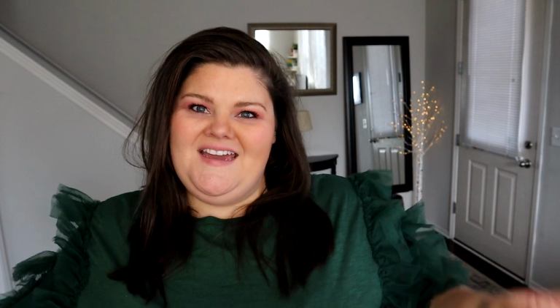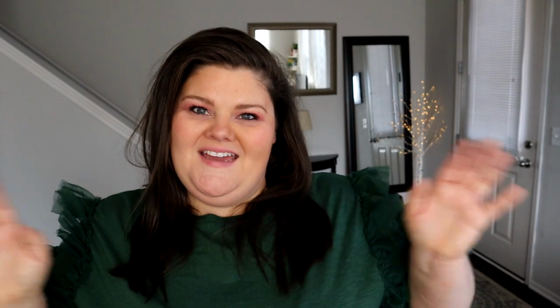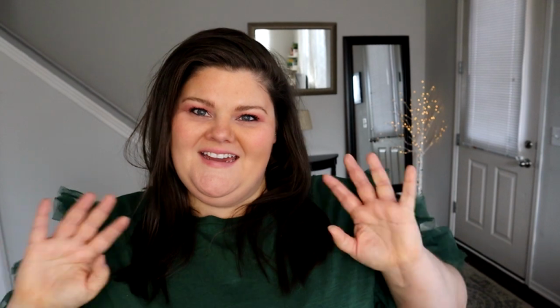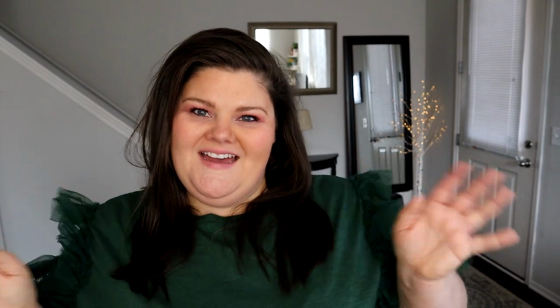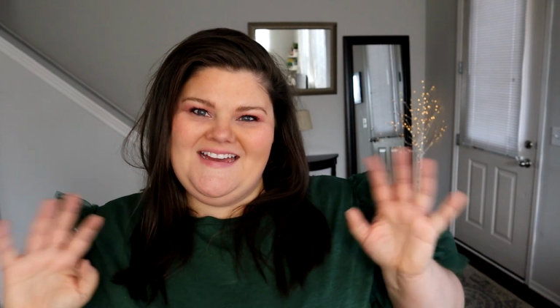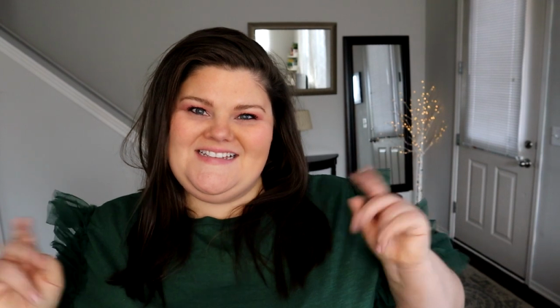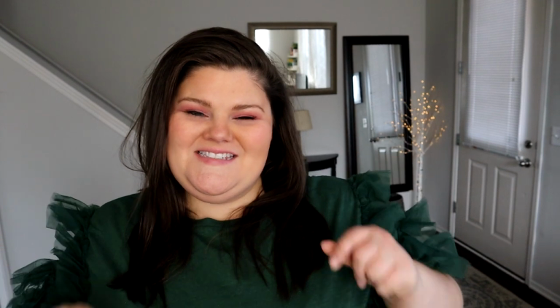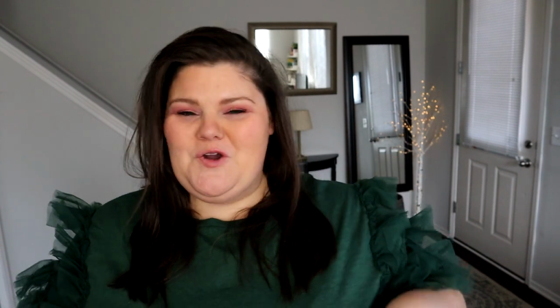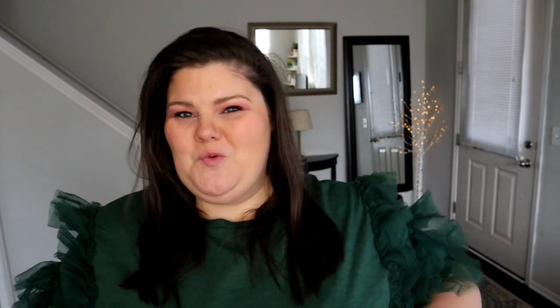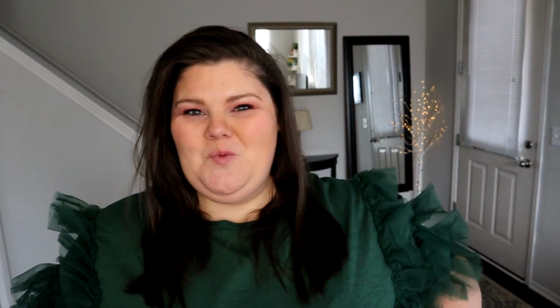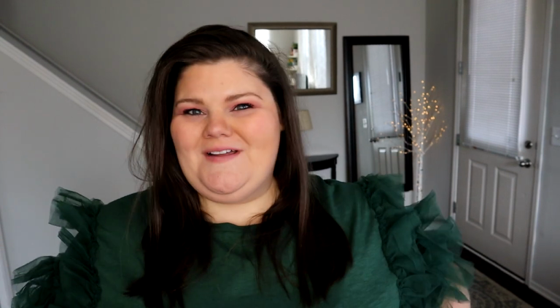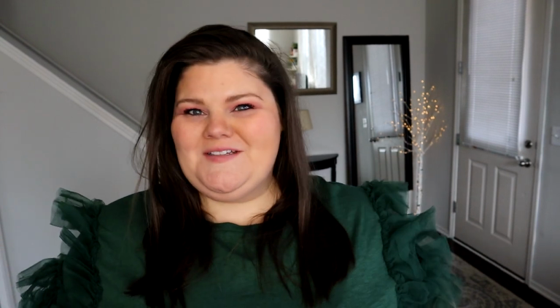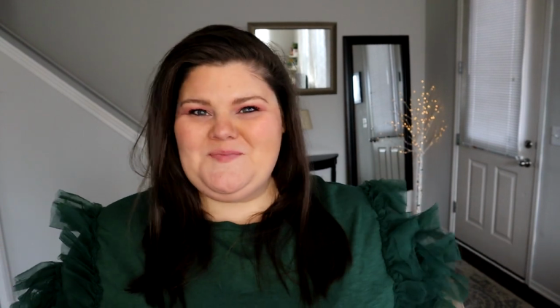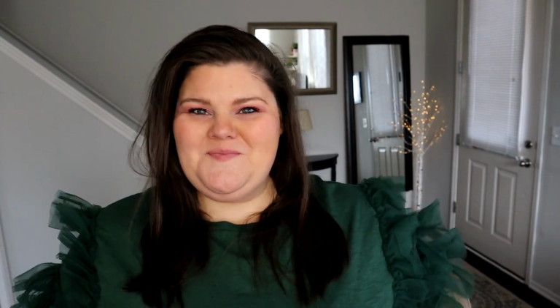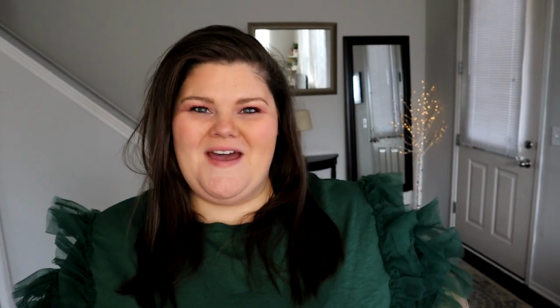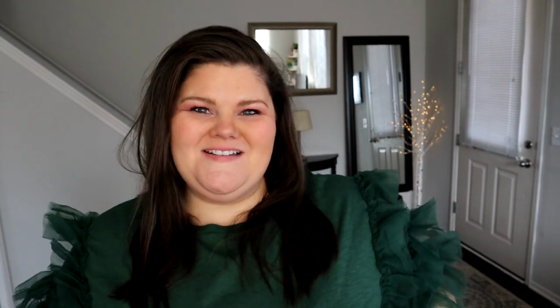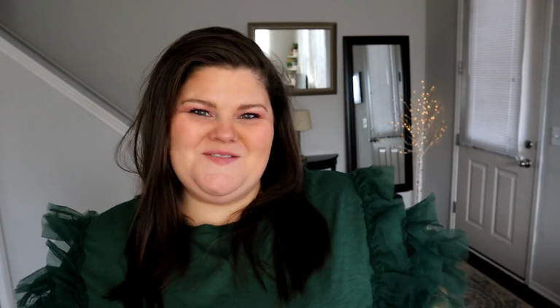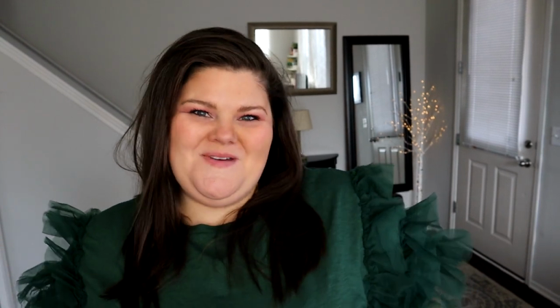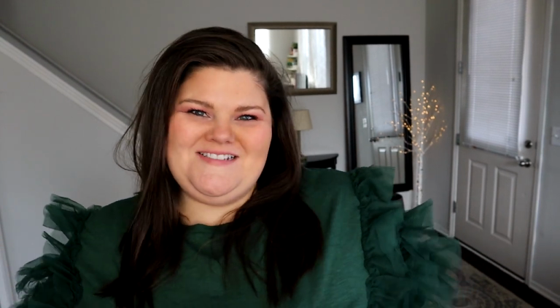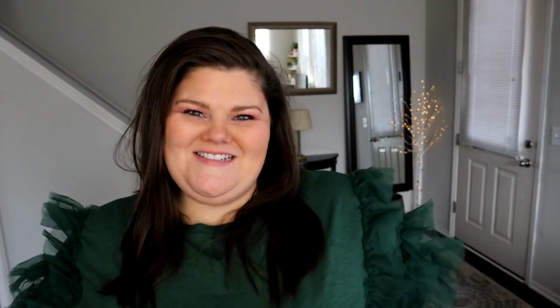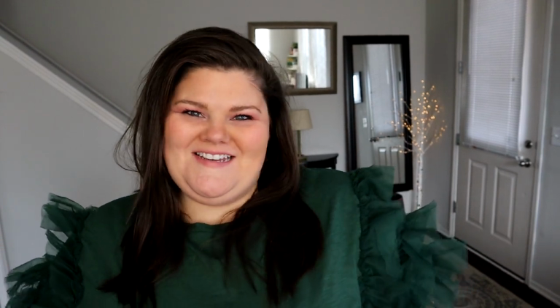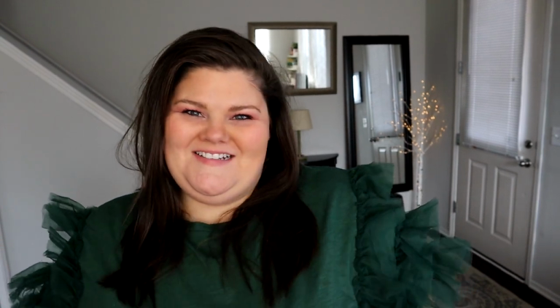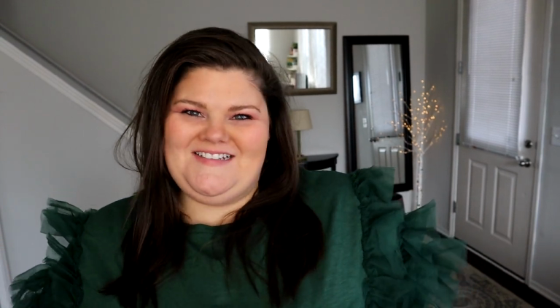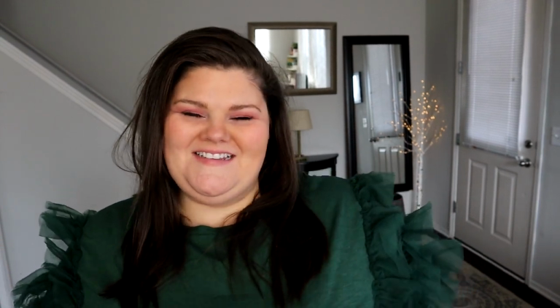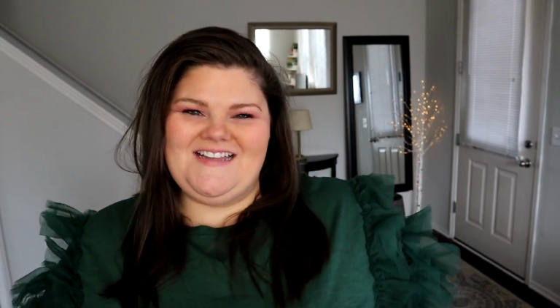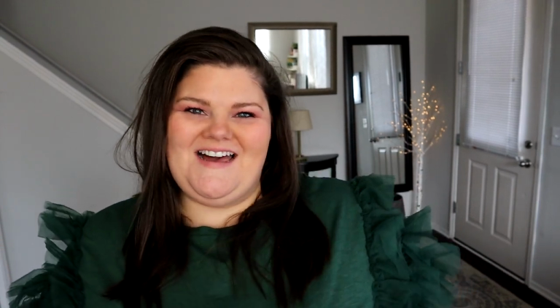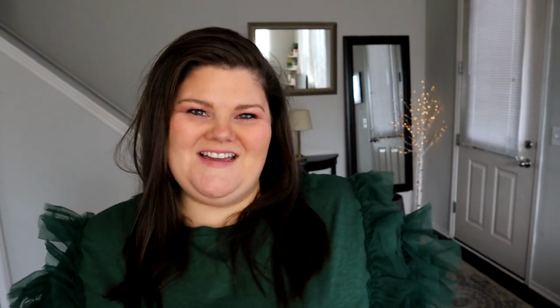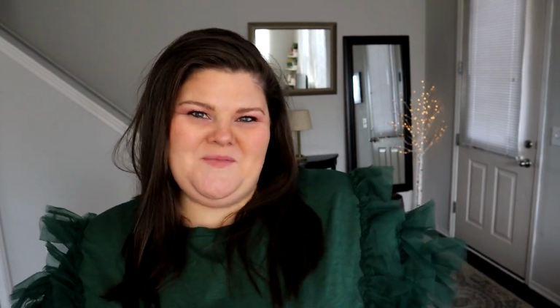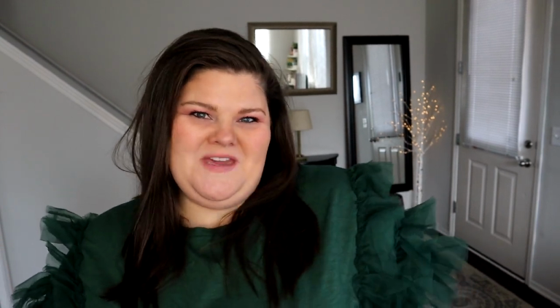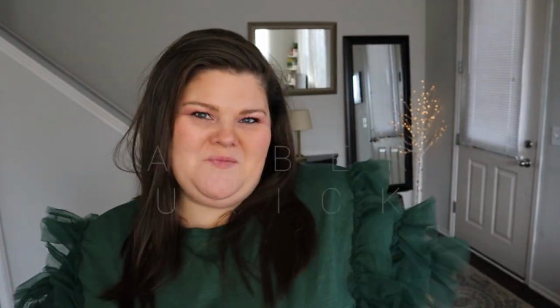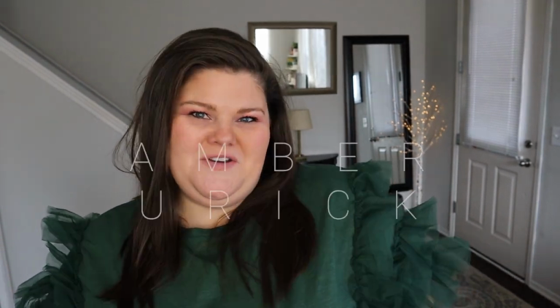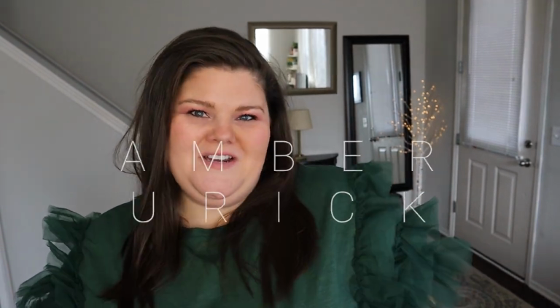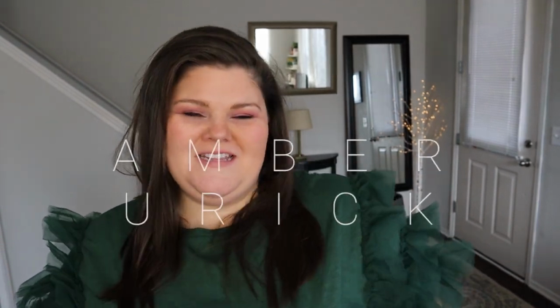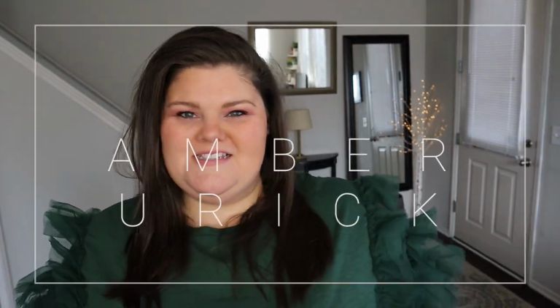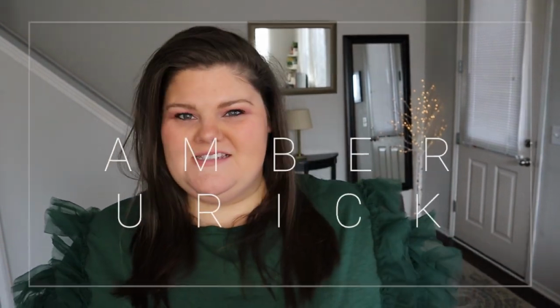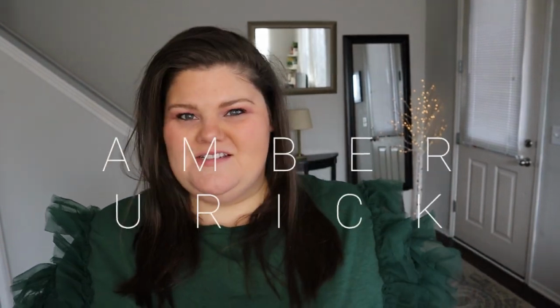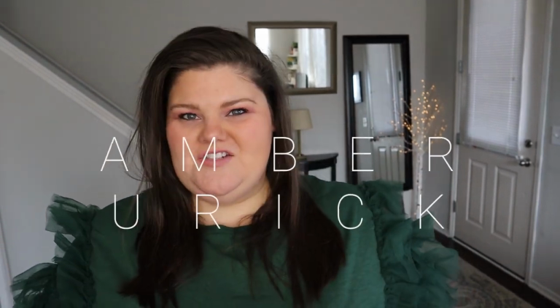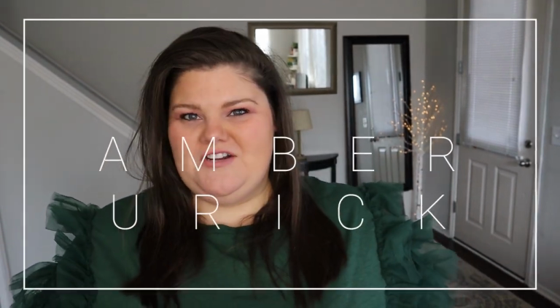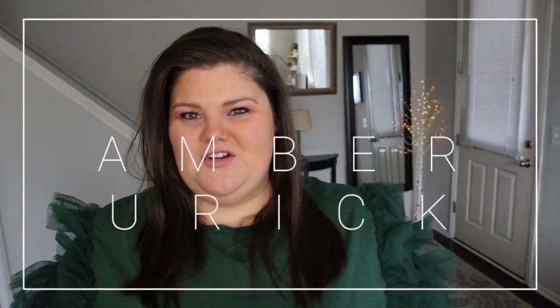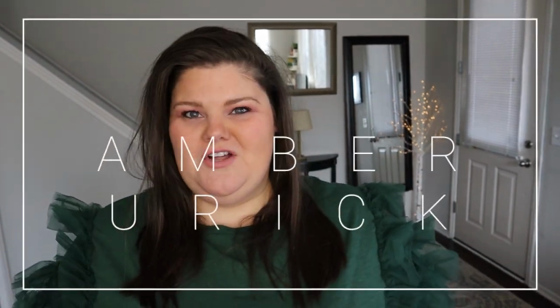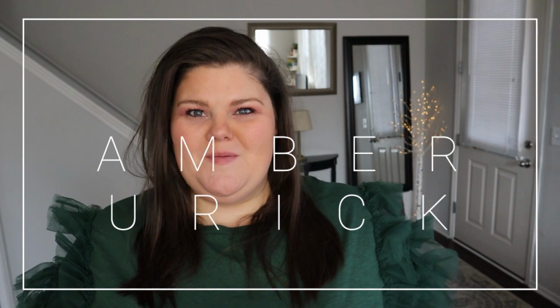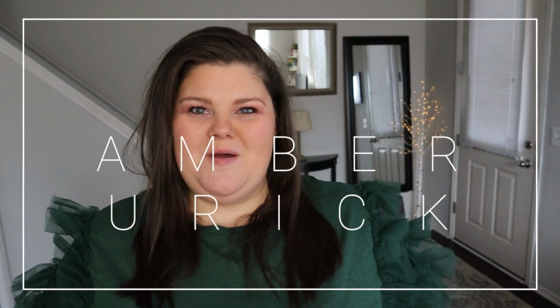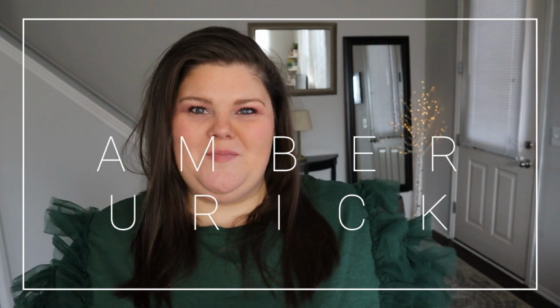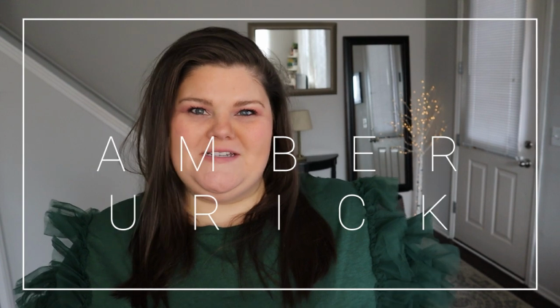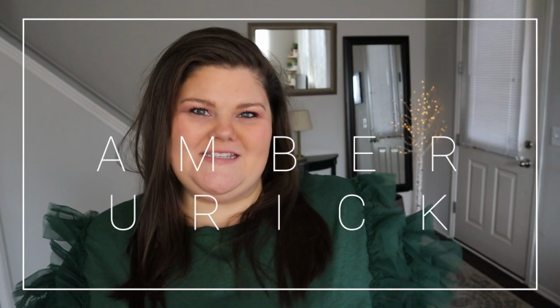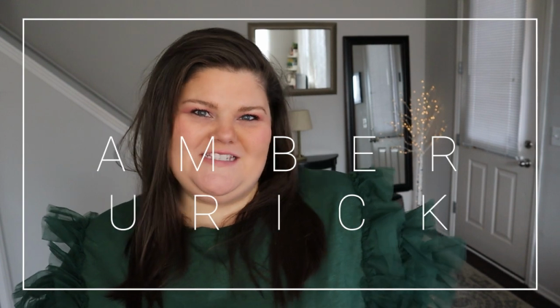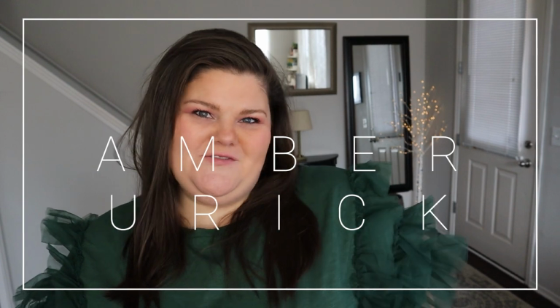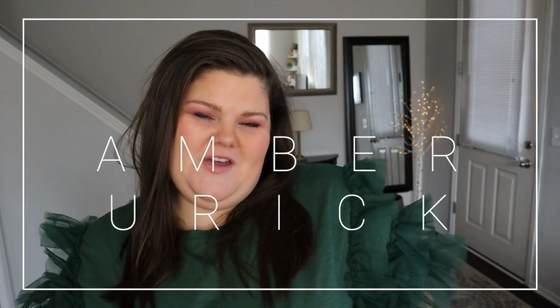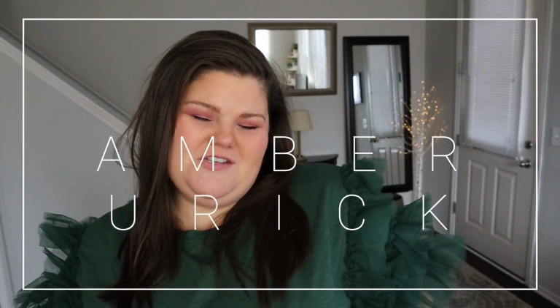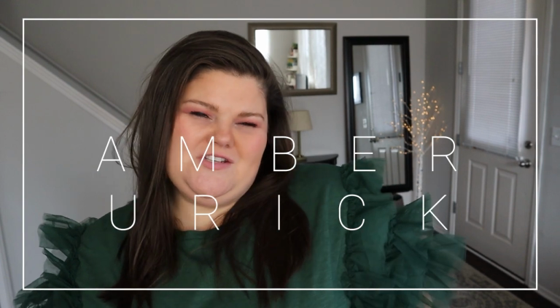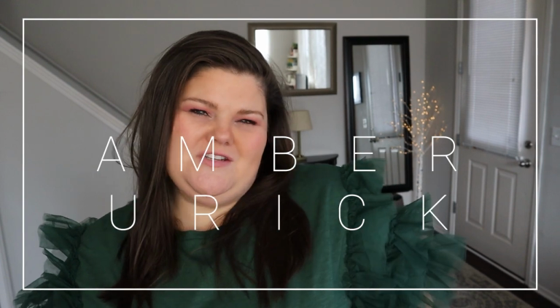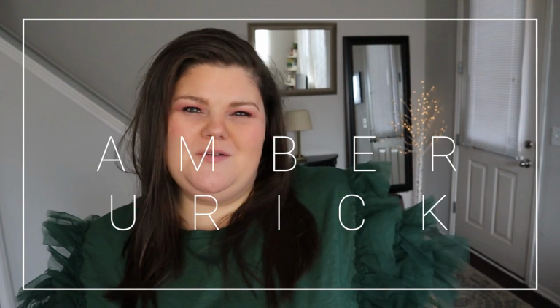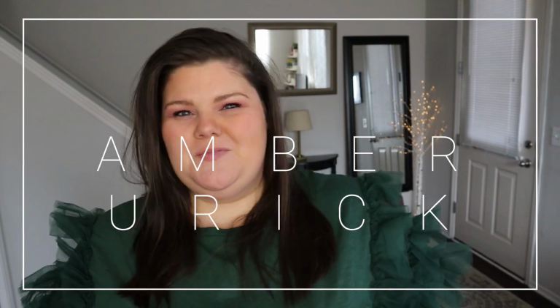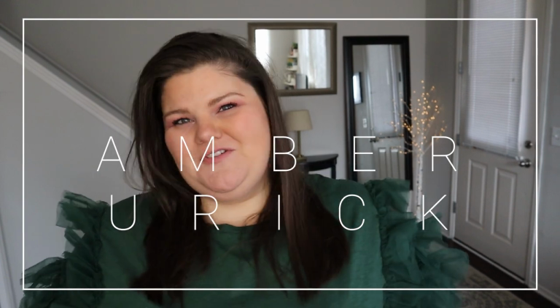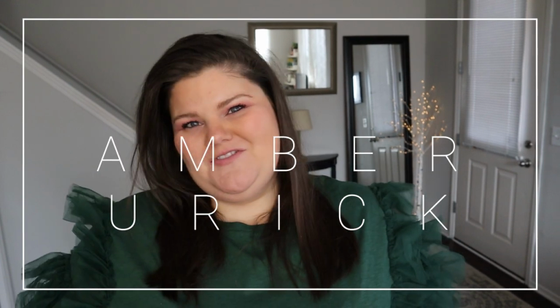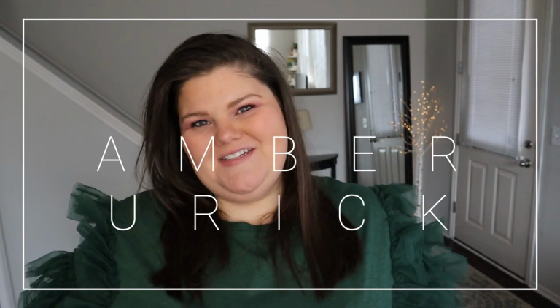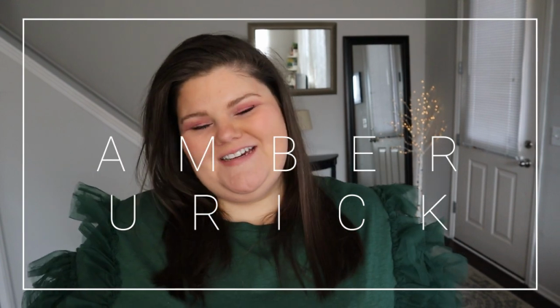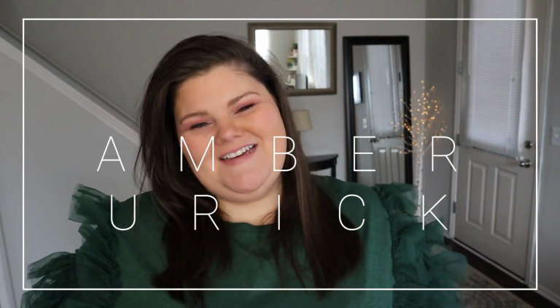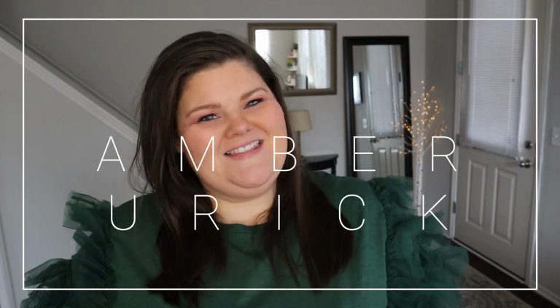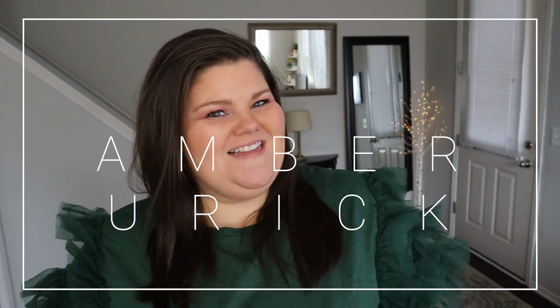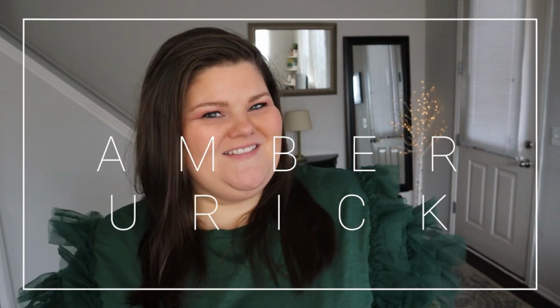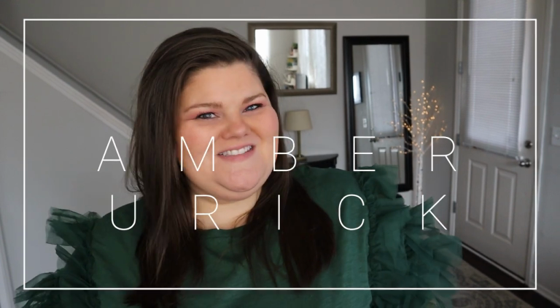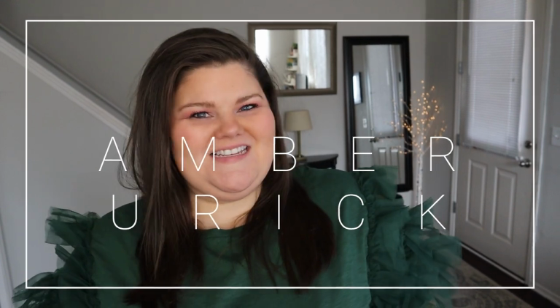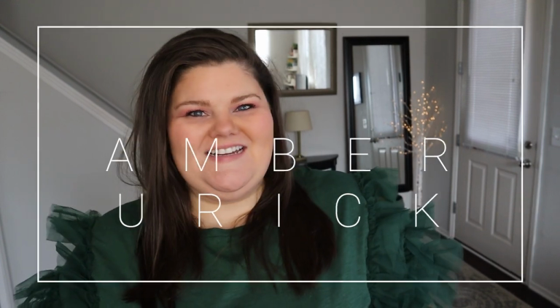Hey guys! Welcome back to my channel. I am Amber and this is a channel all about plus-size fashion, beauty, and lifestyle.